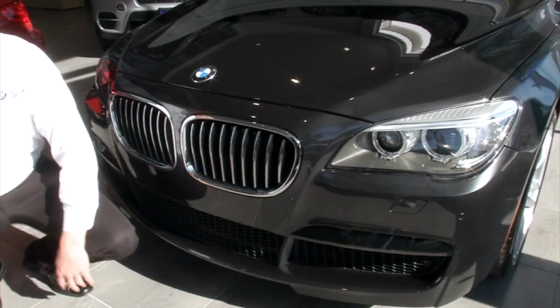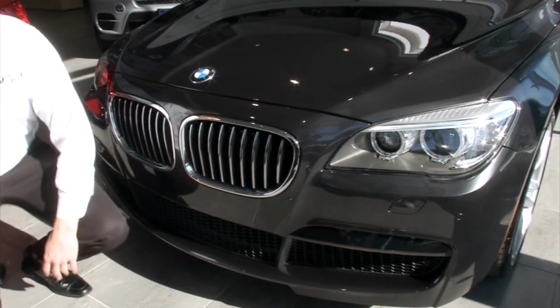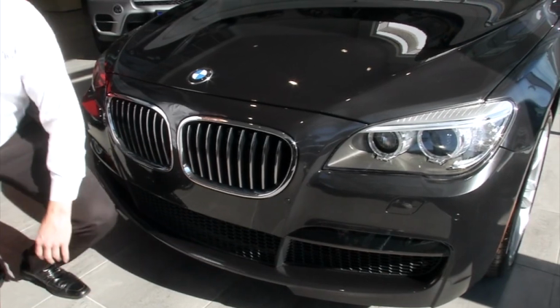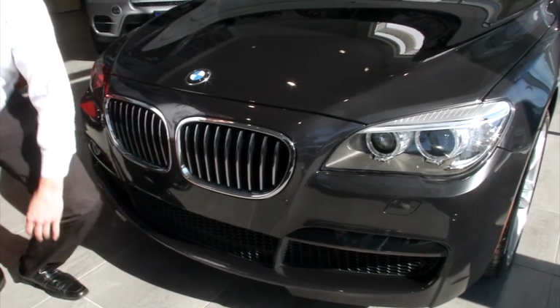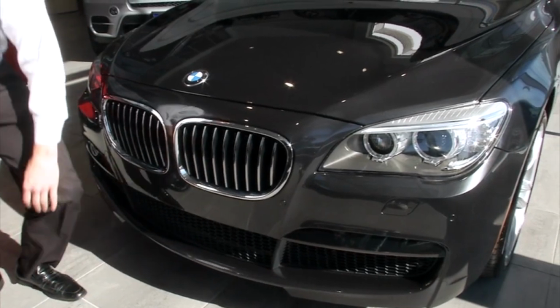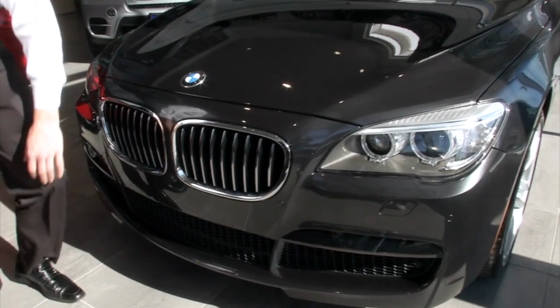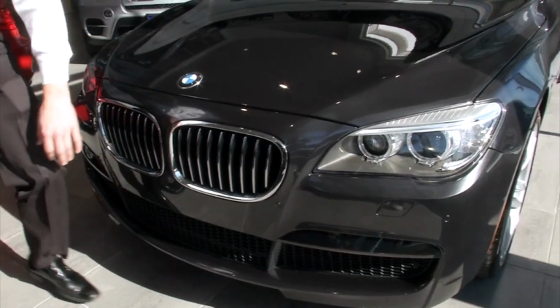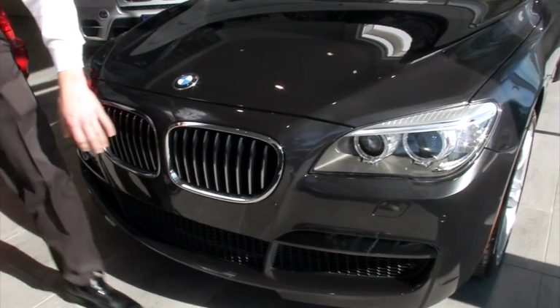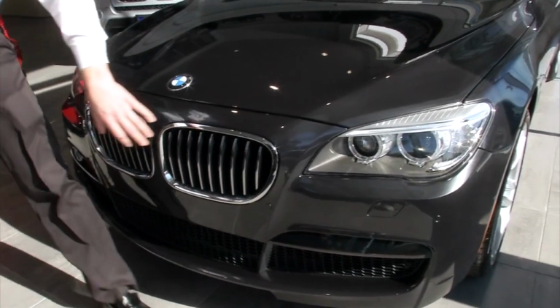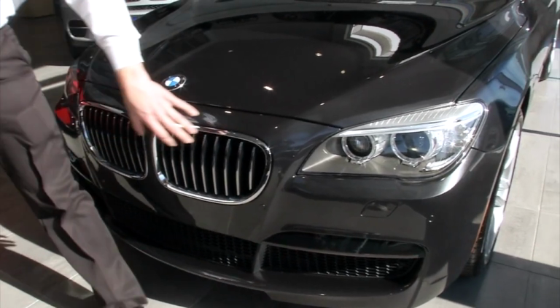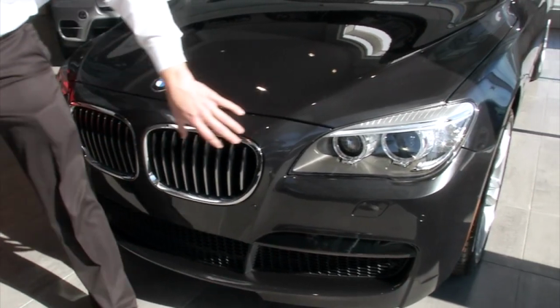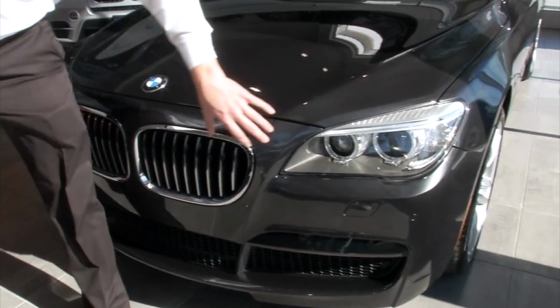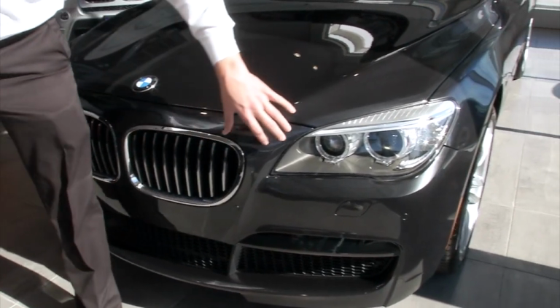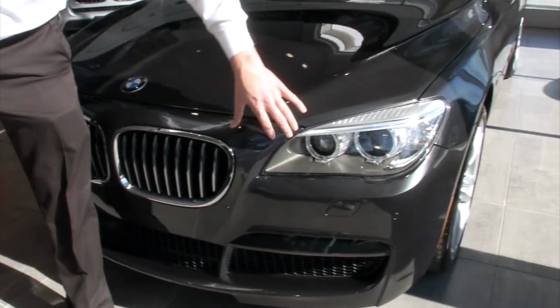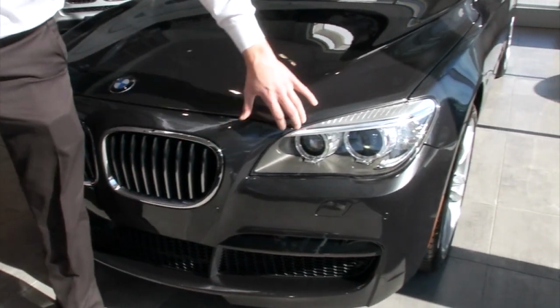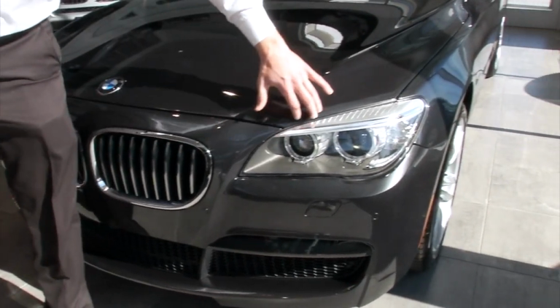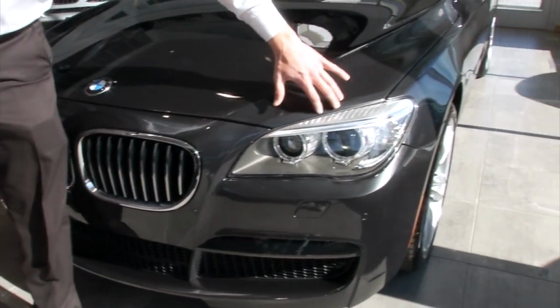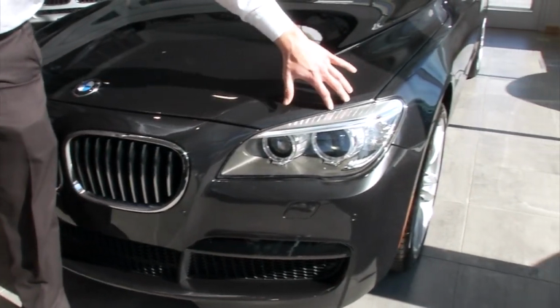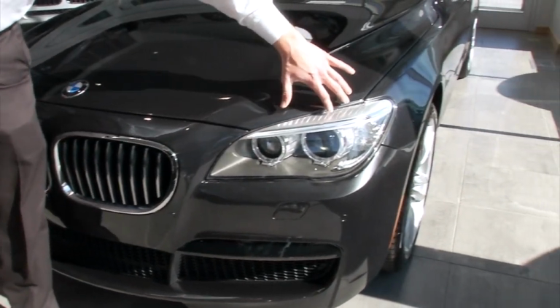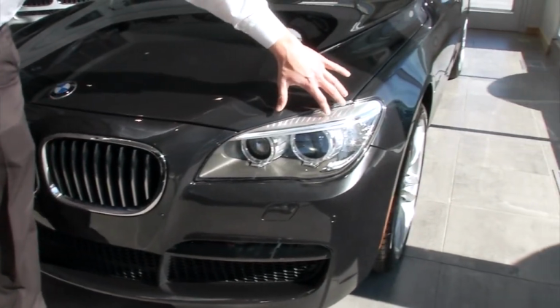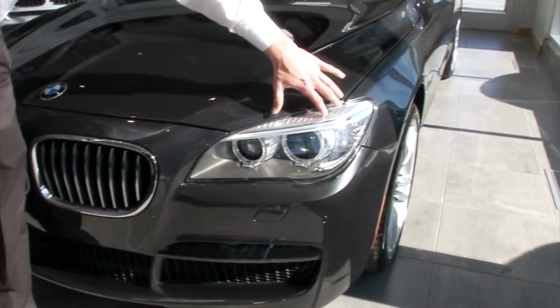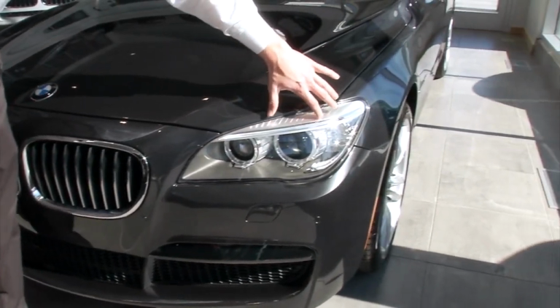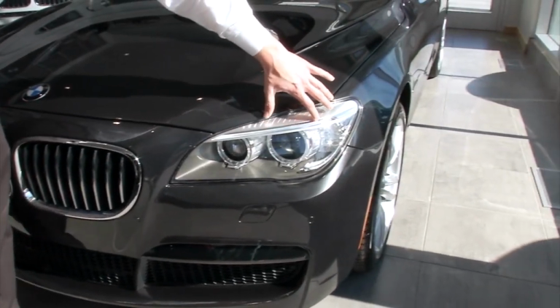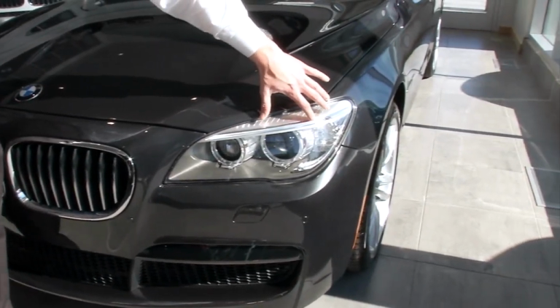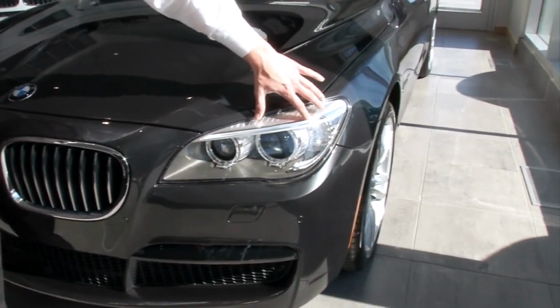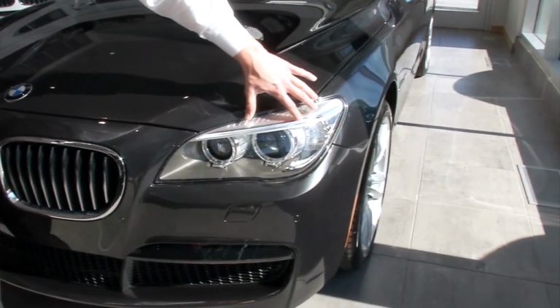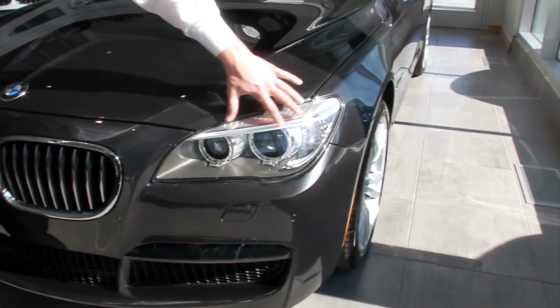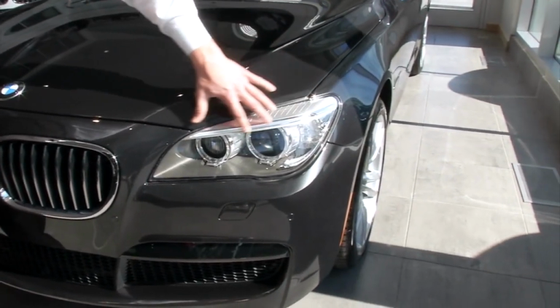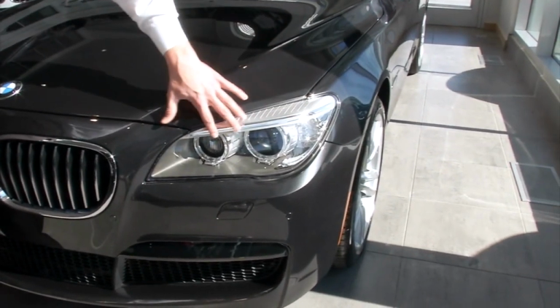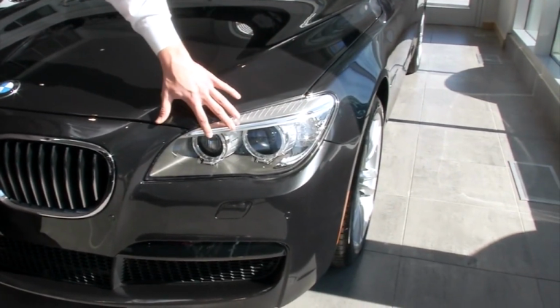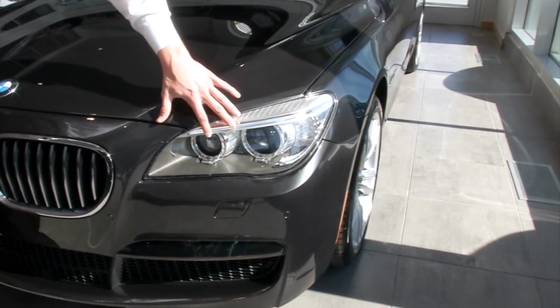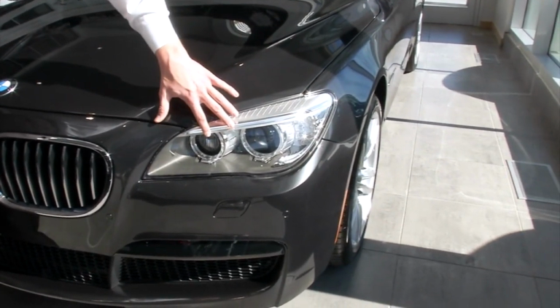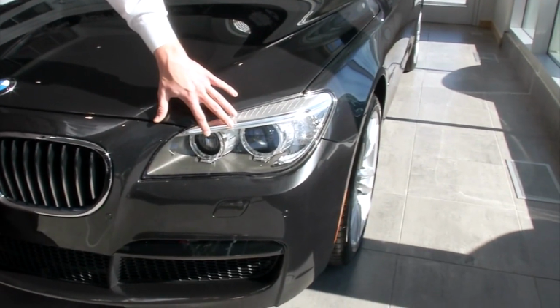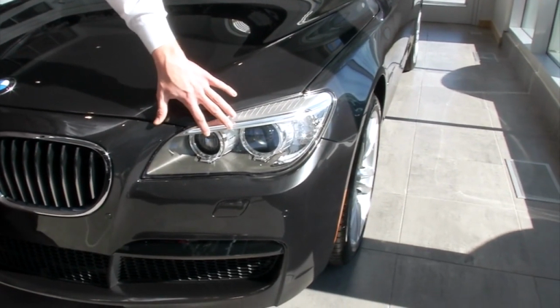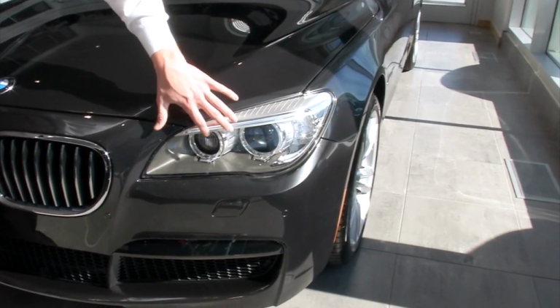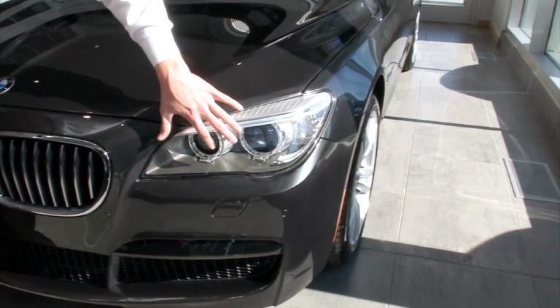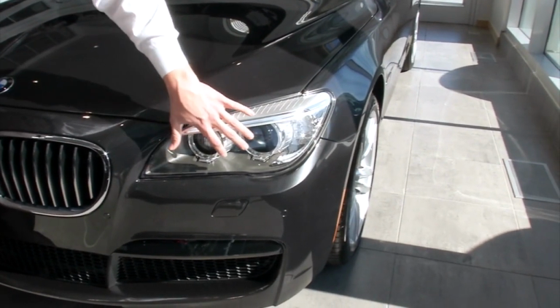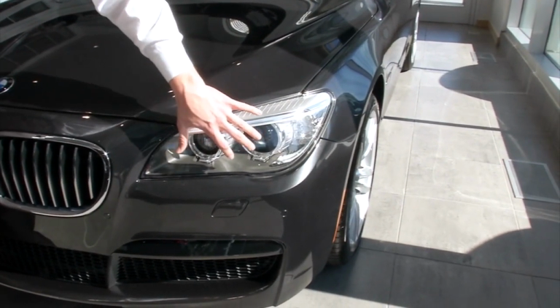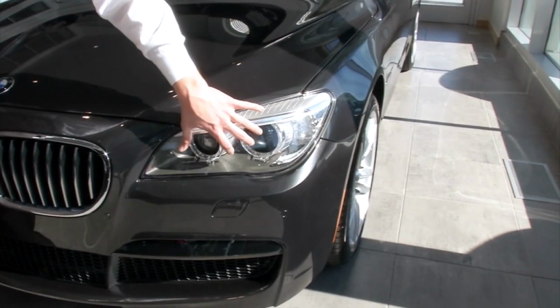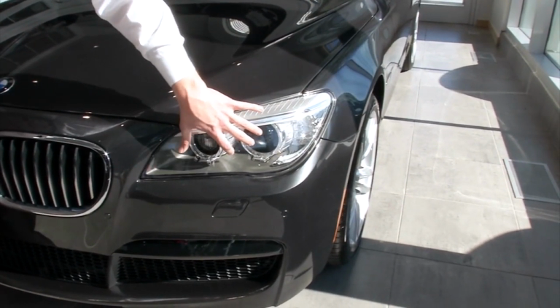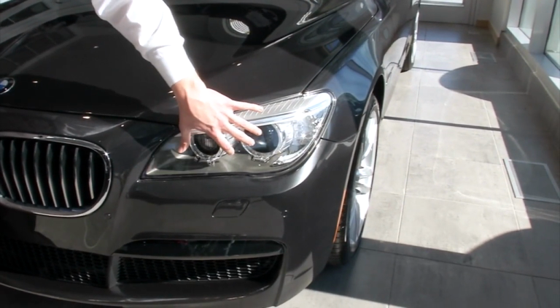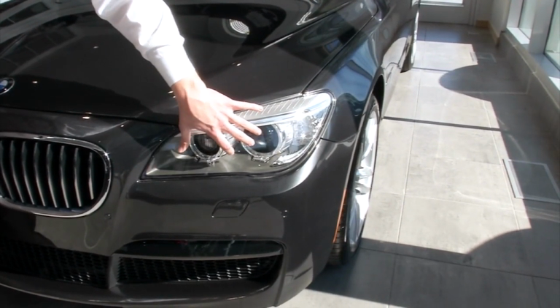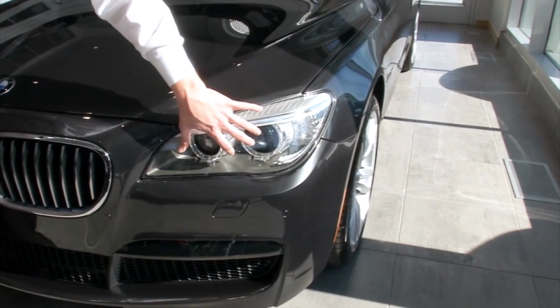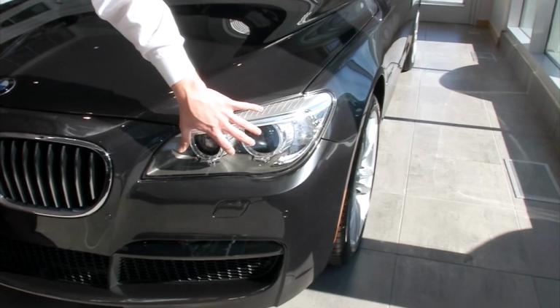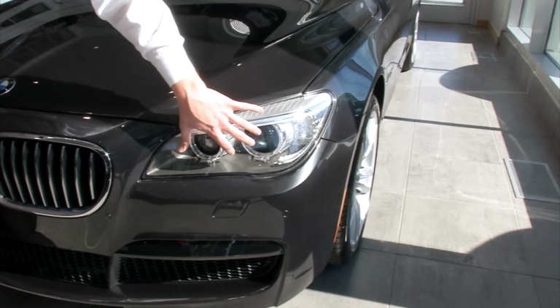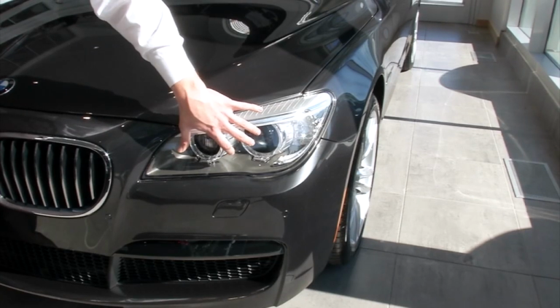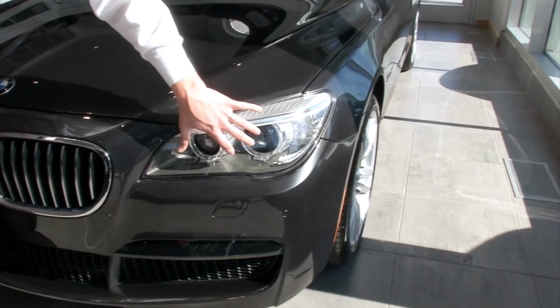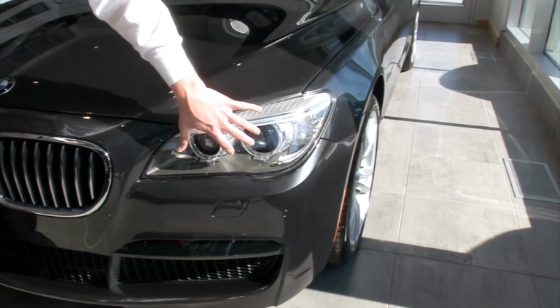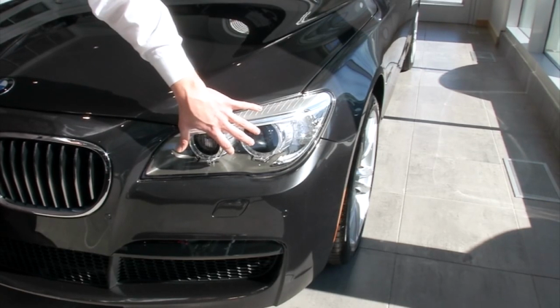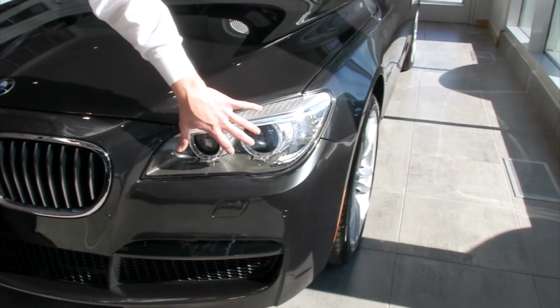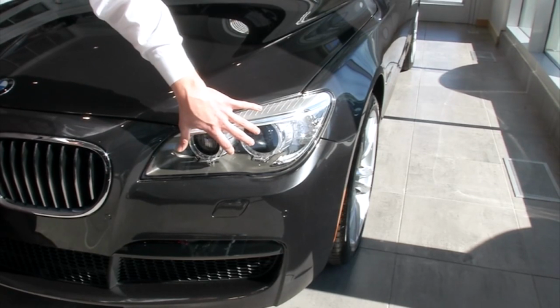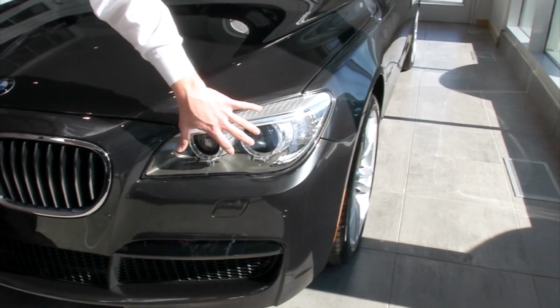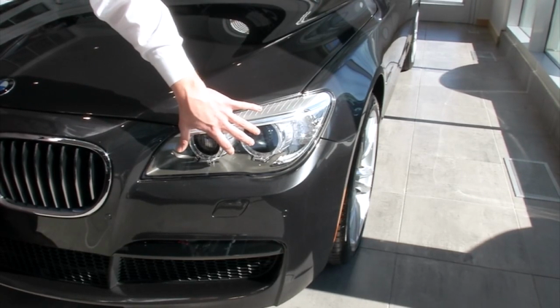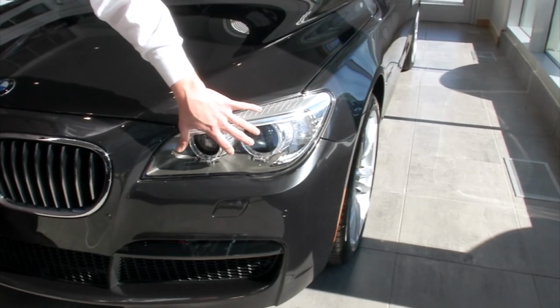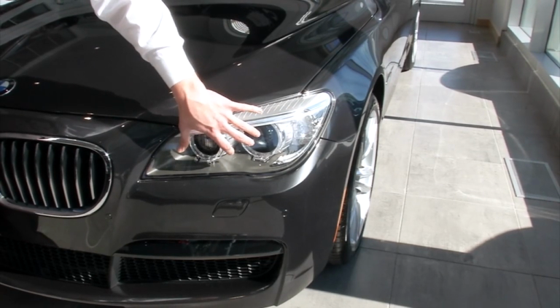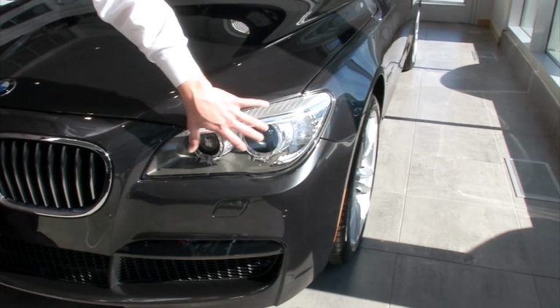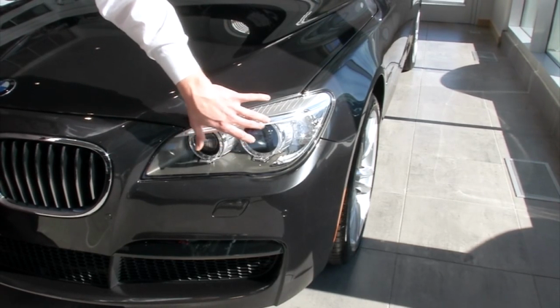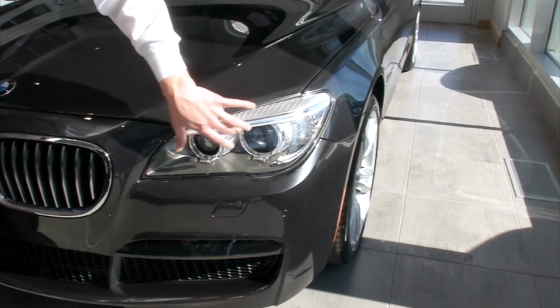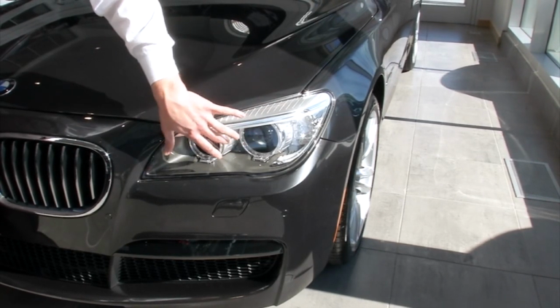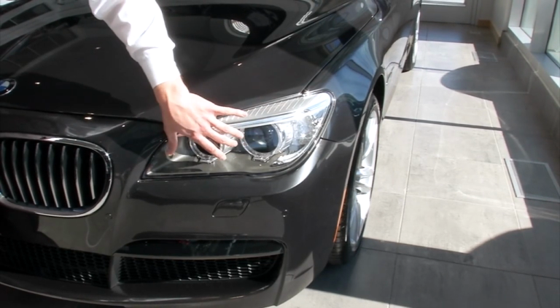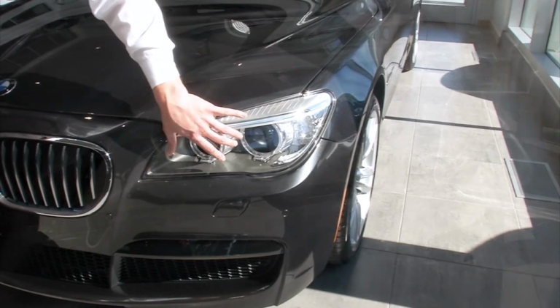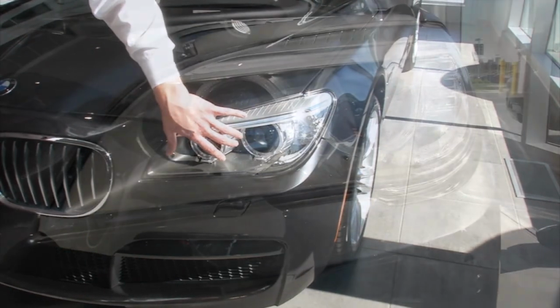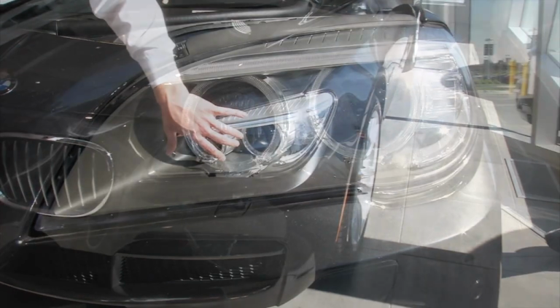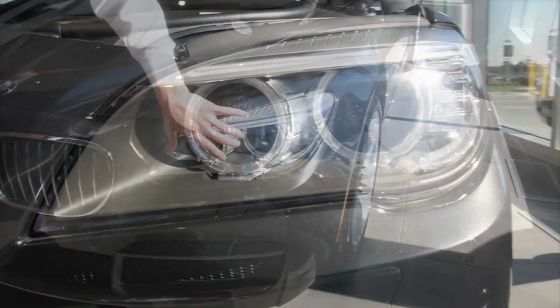Come up here and see the headlights. They've added chrome on top with LED piping, and the daytime running lights — the corona rings — are now LED as well.